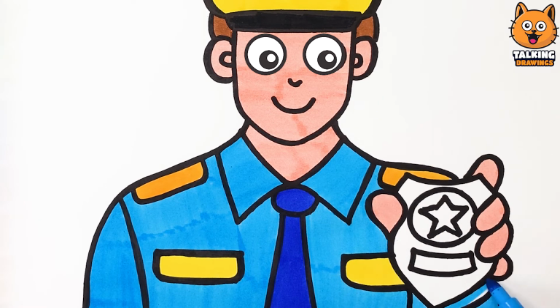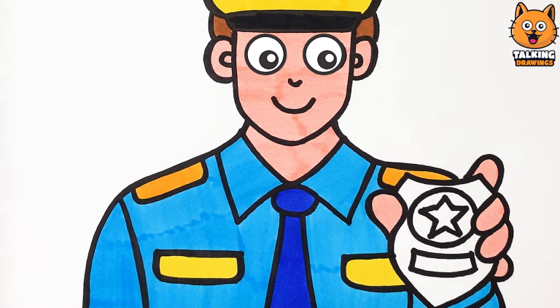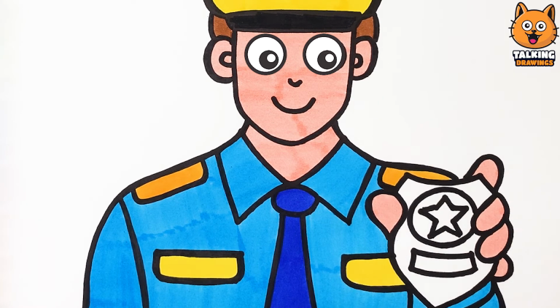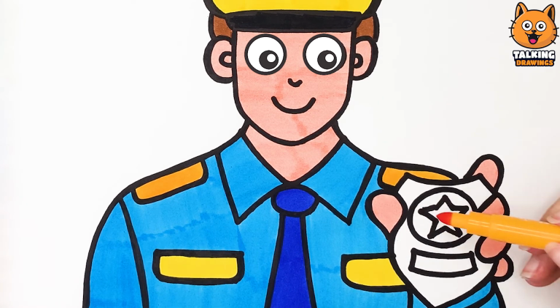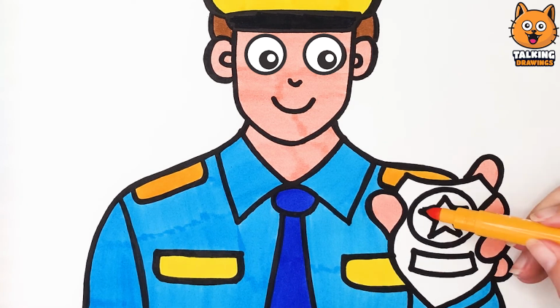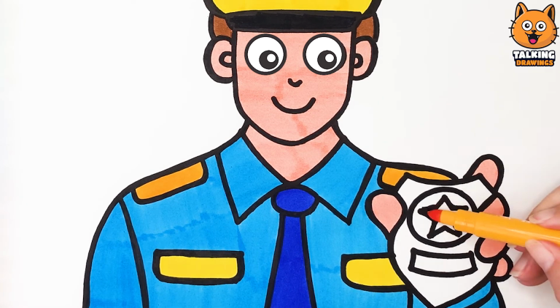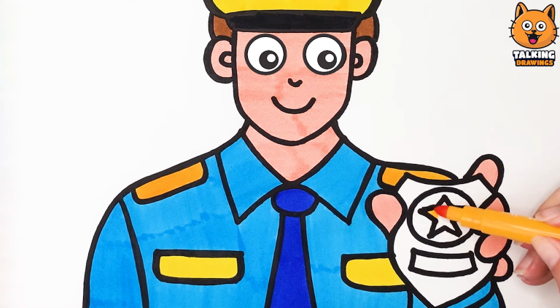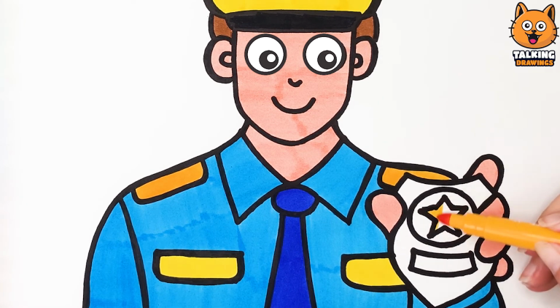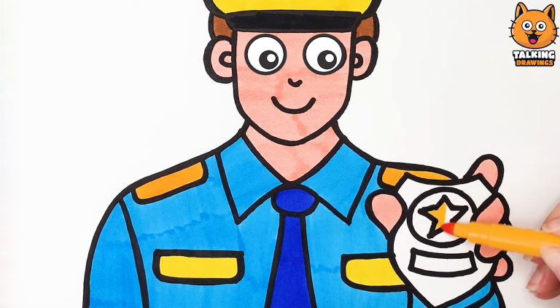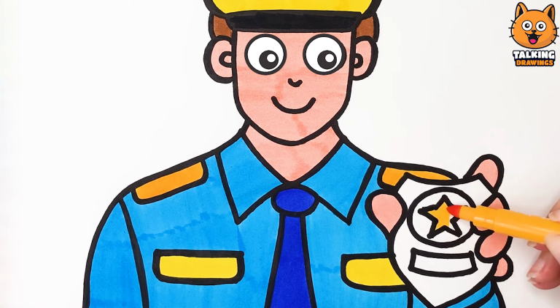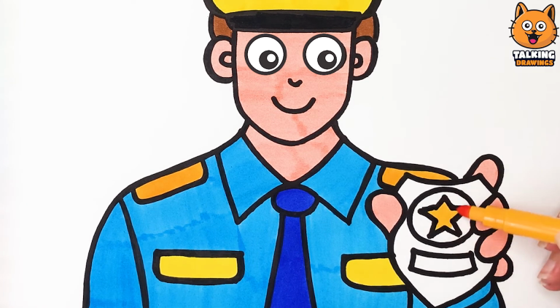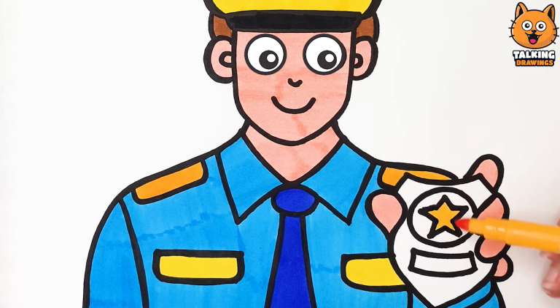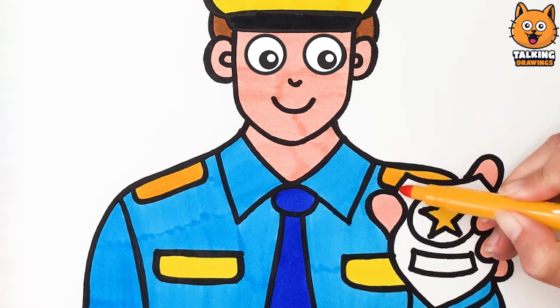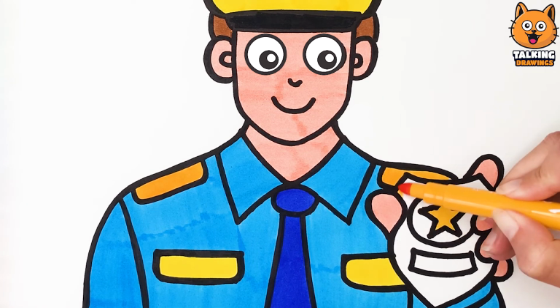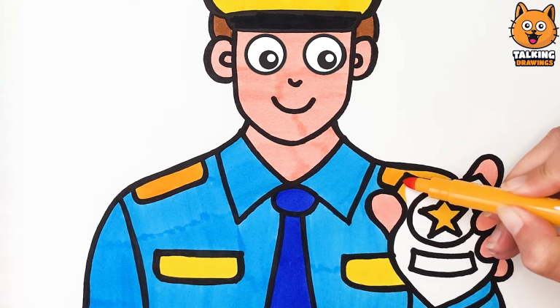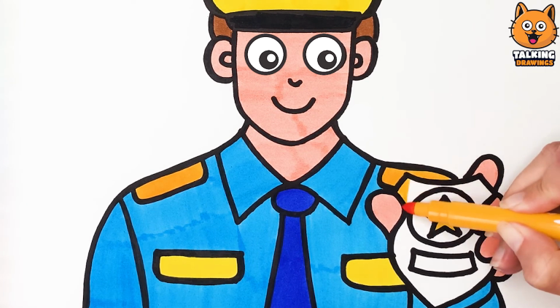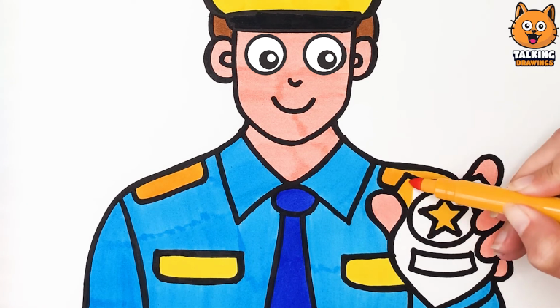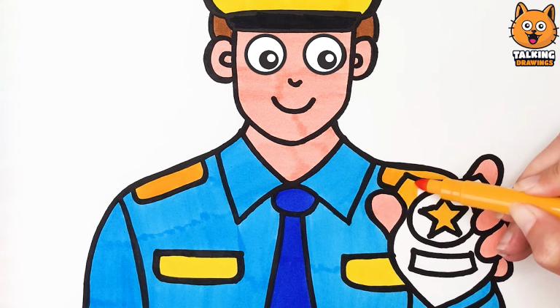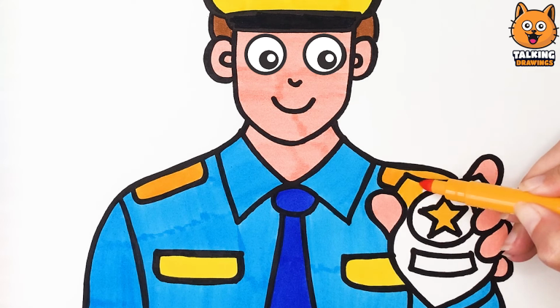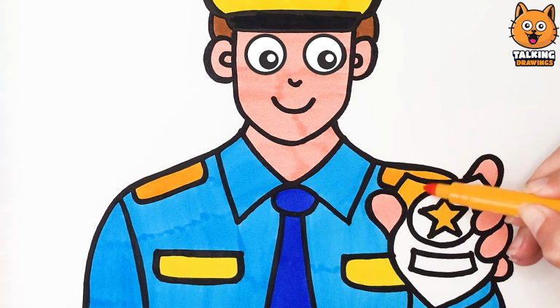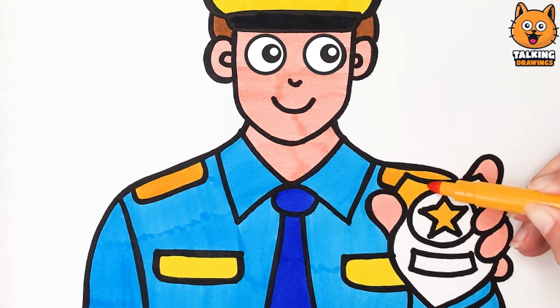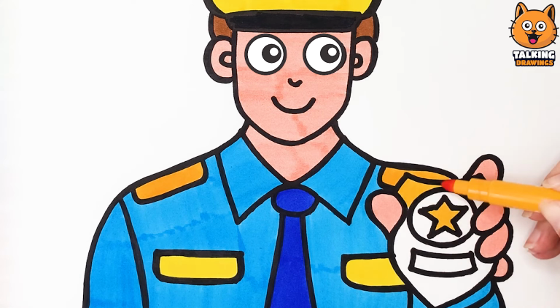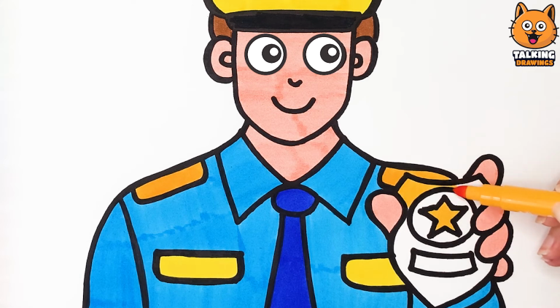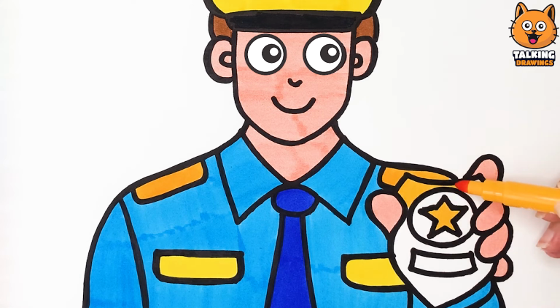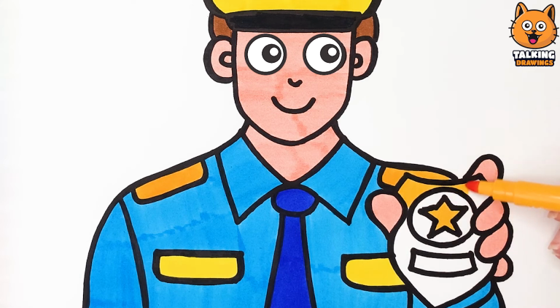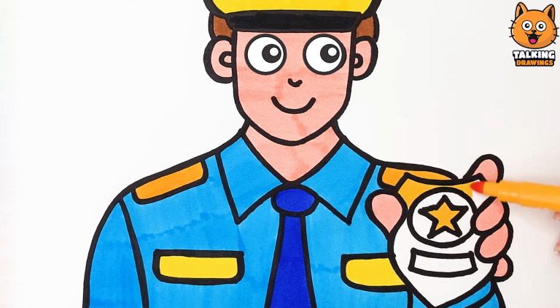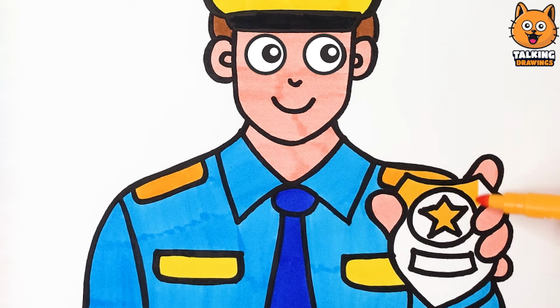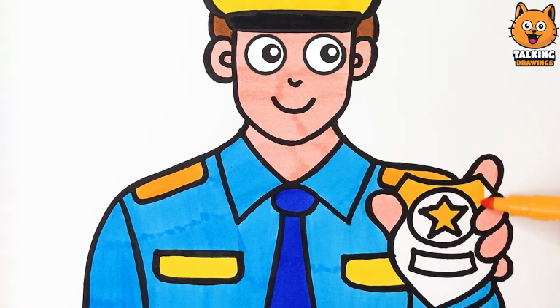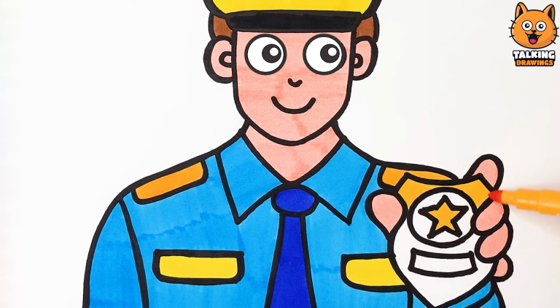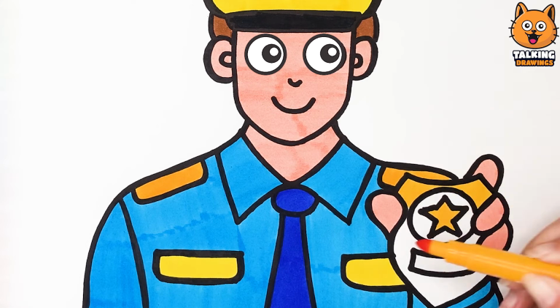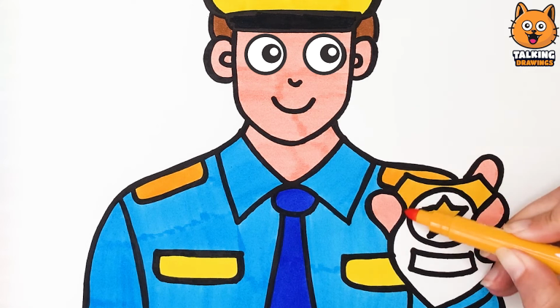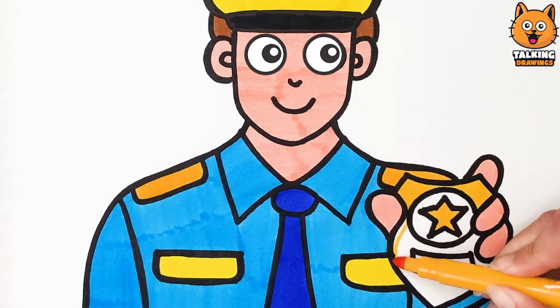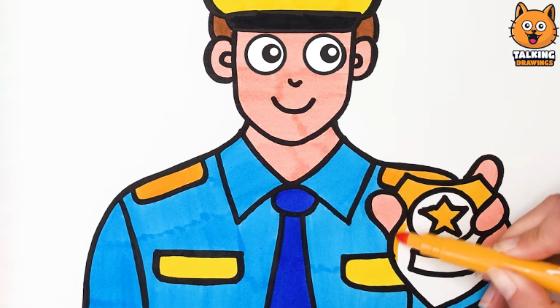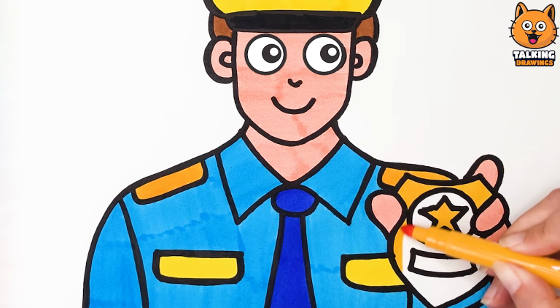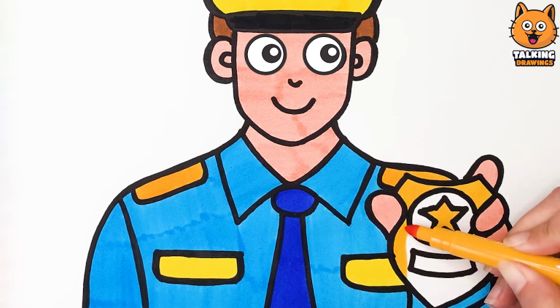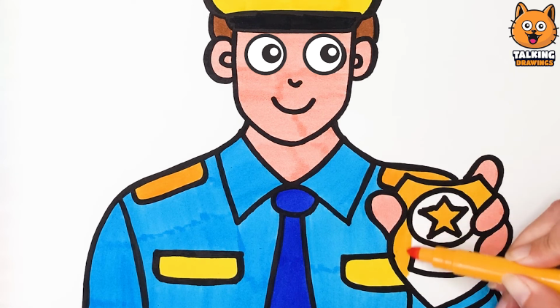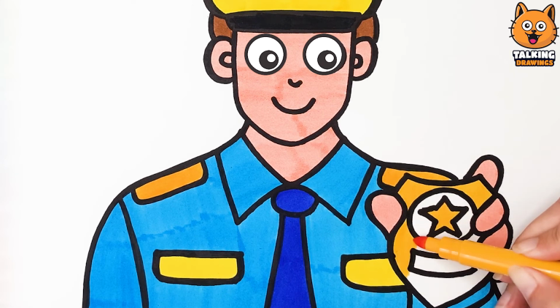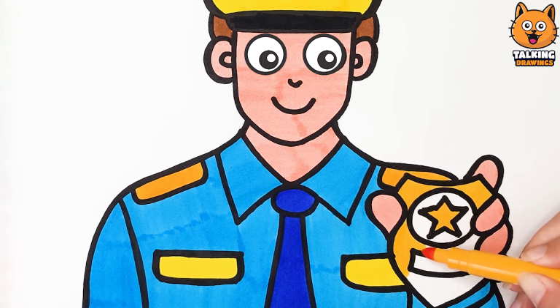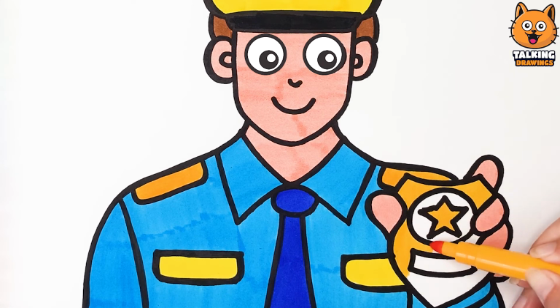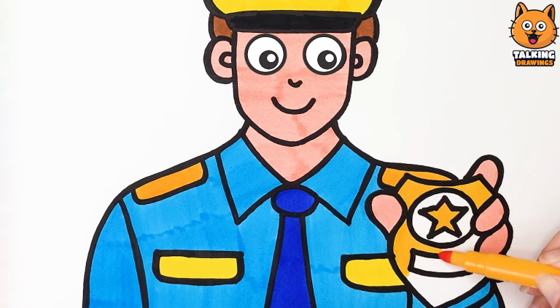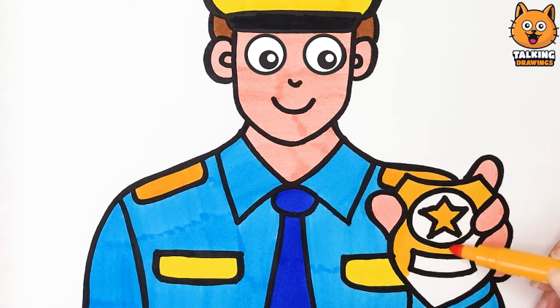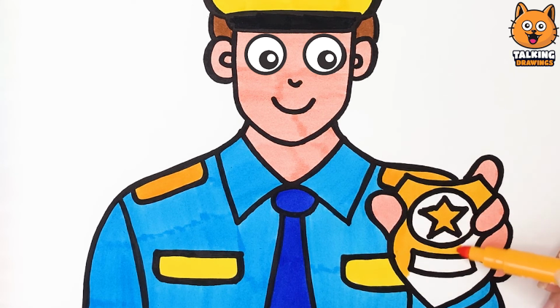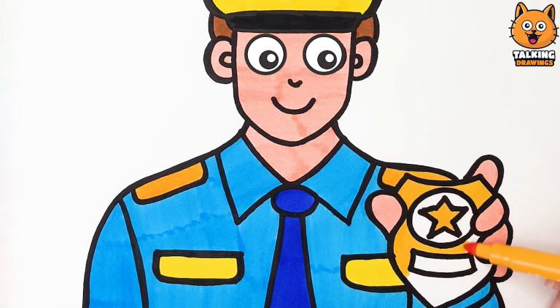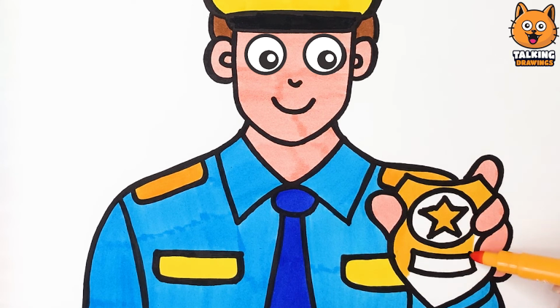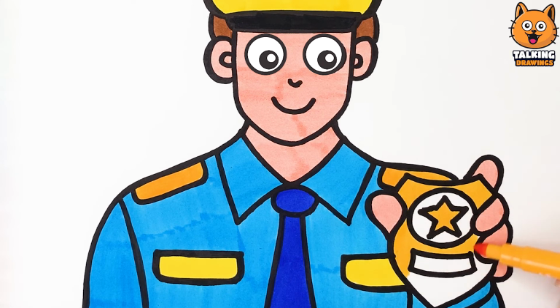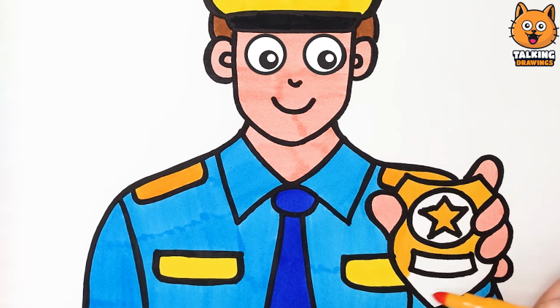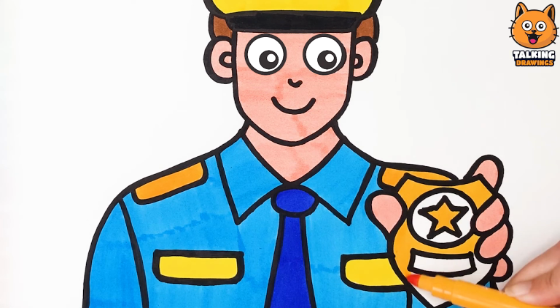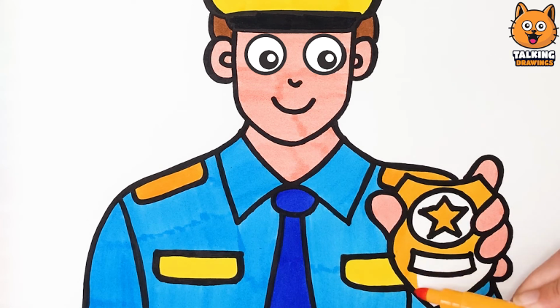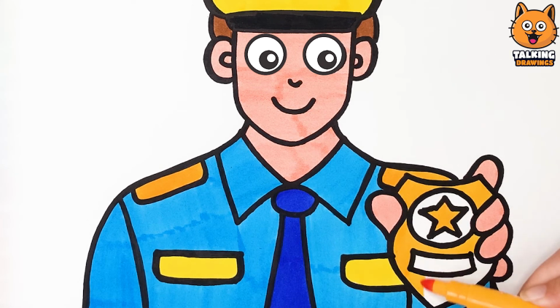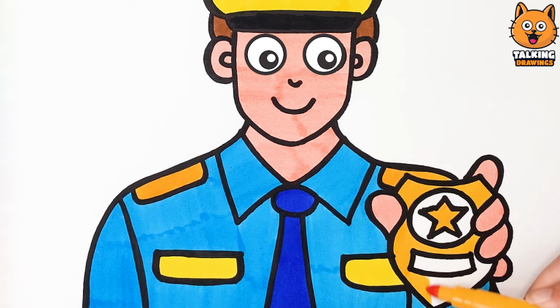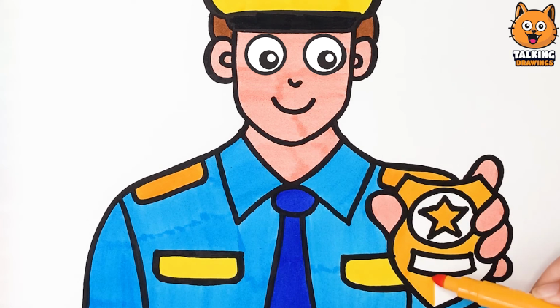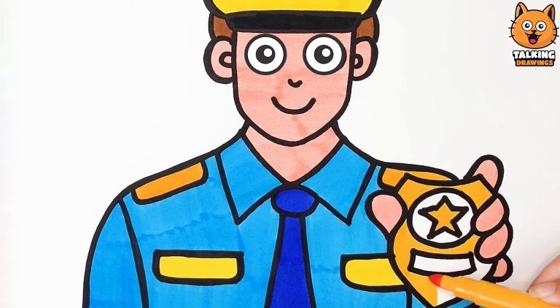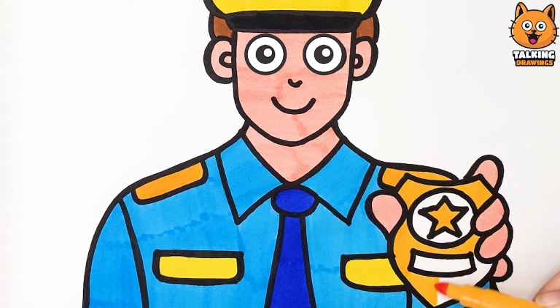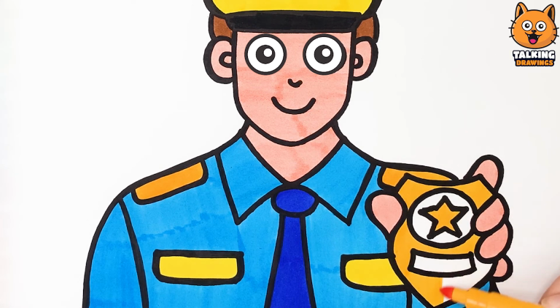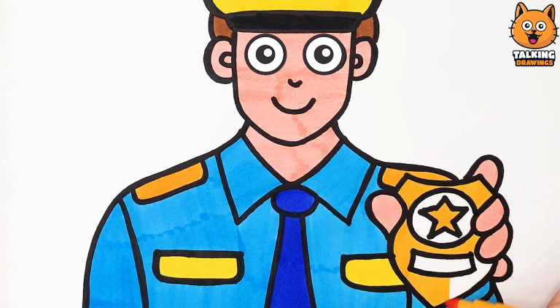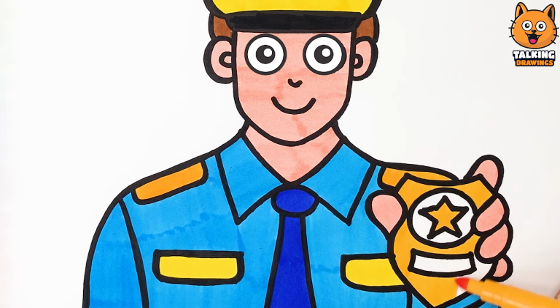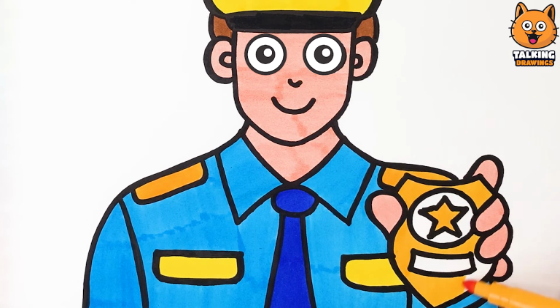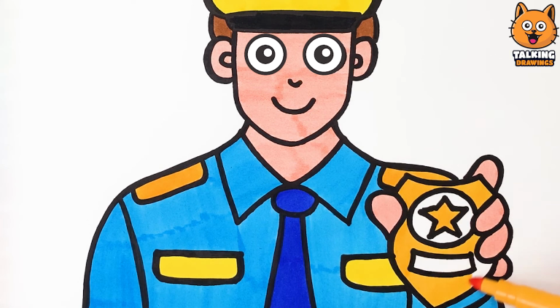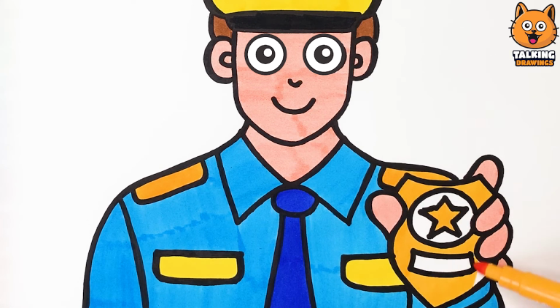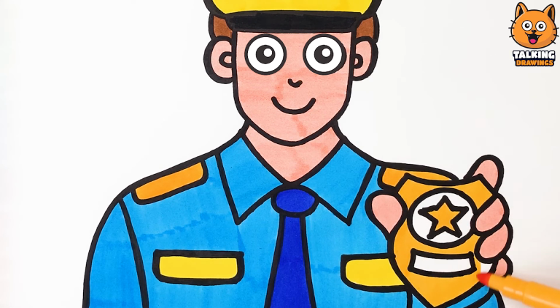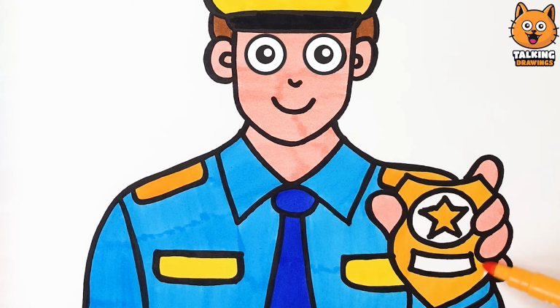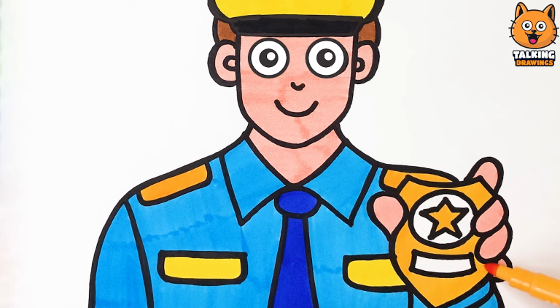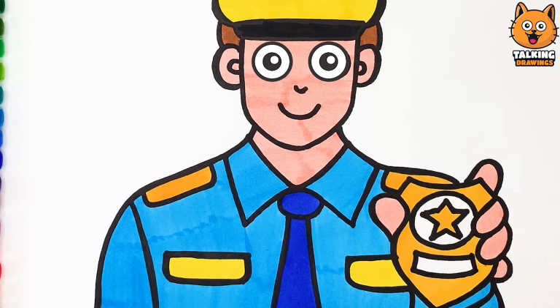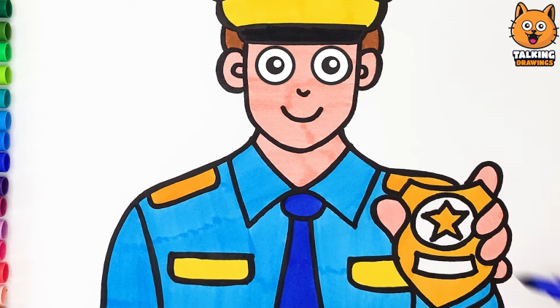Finally, I color your badge yellow! And blue!